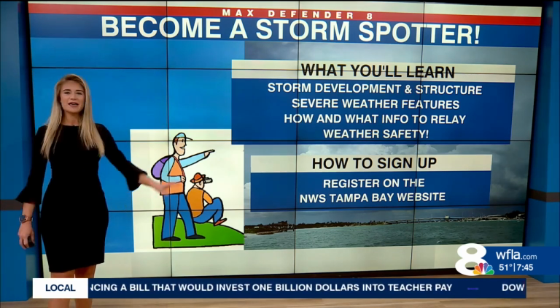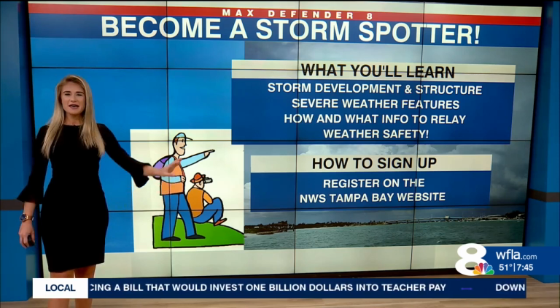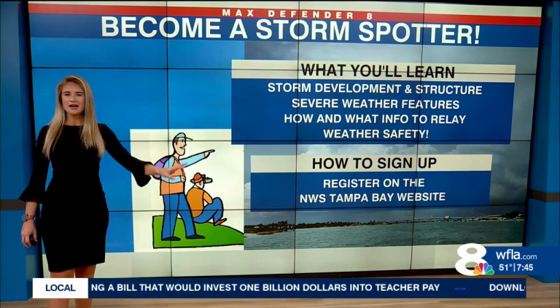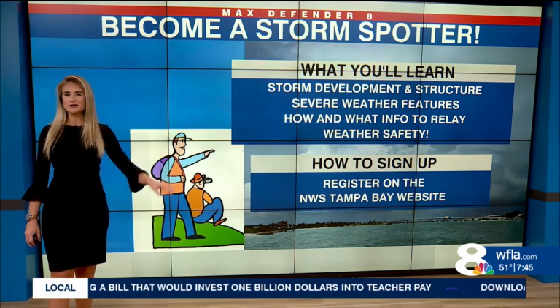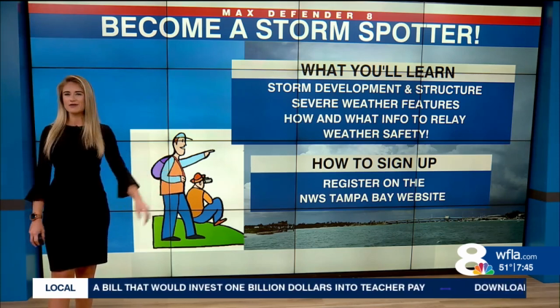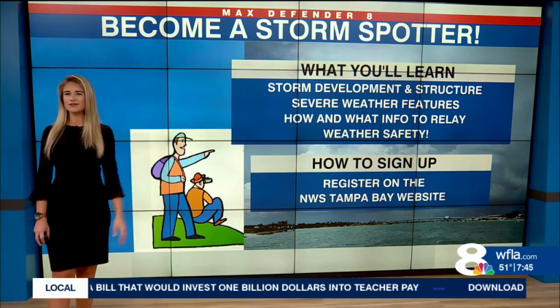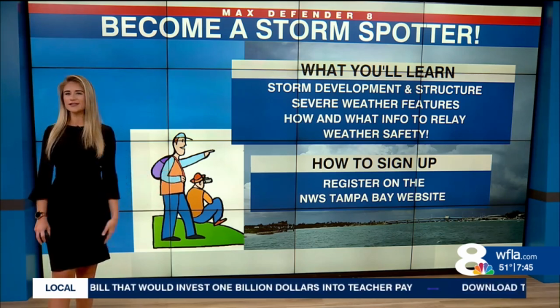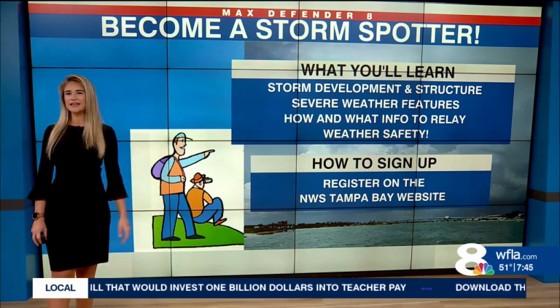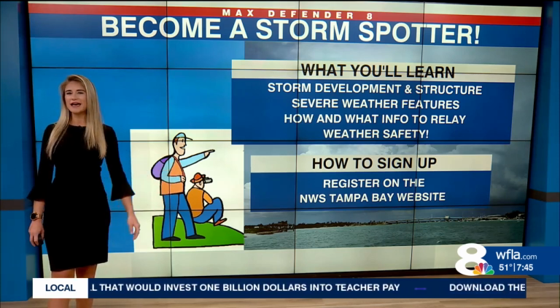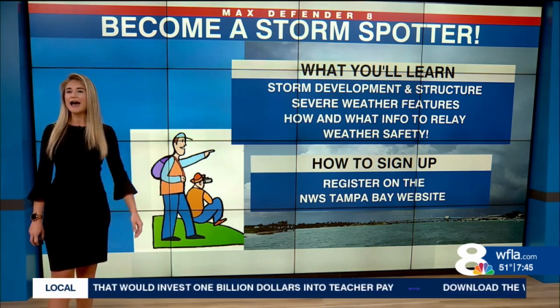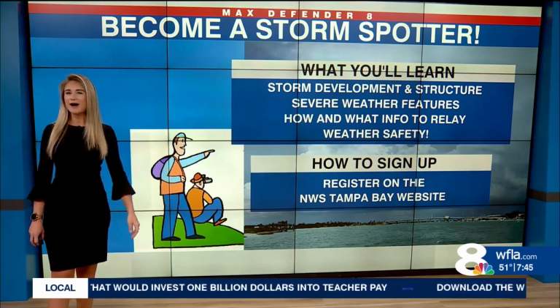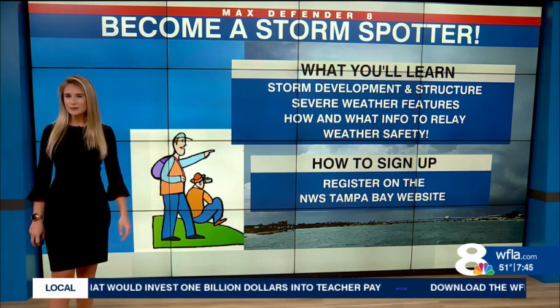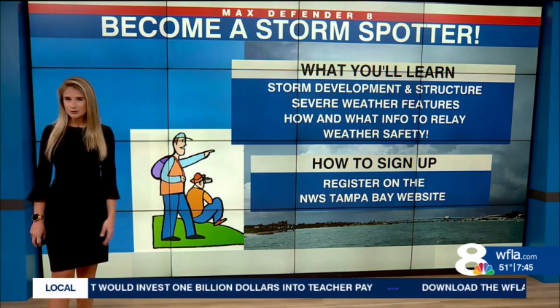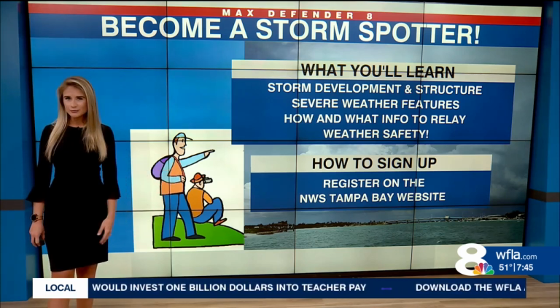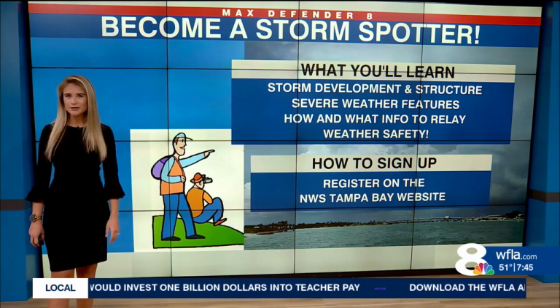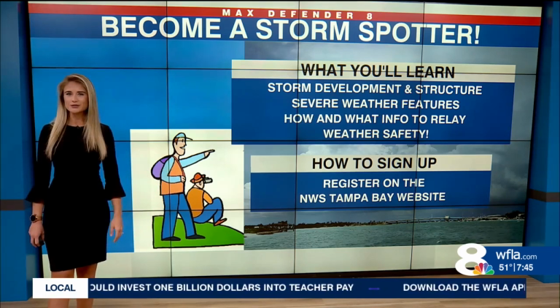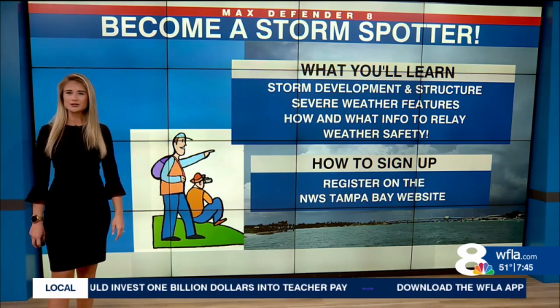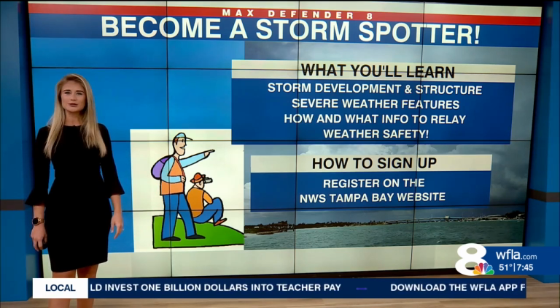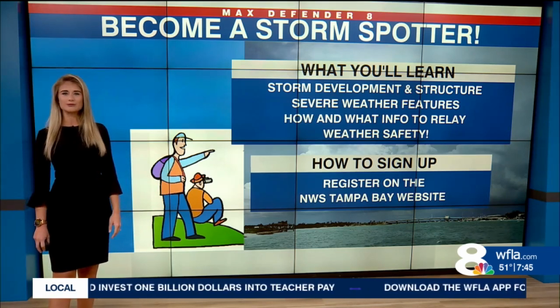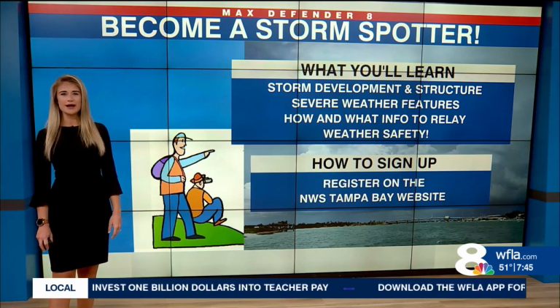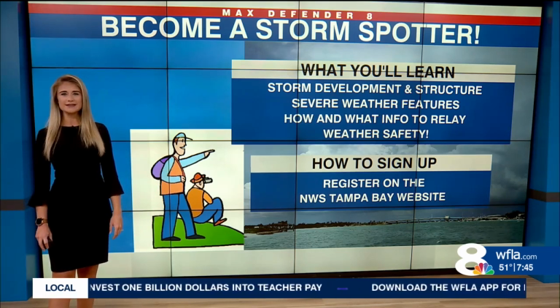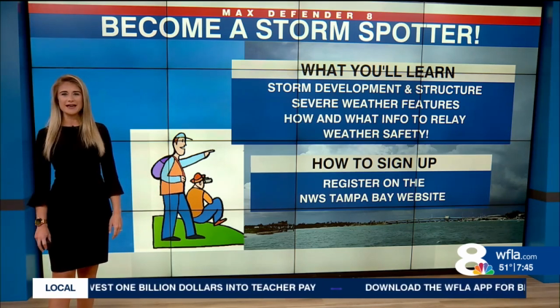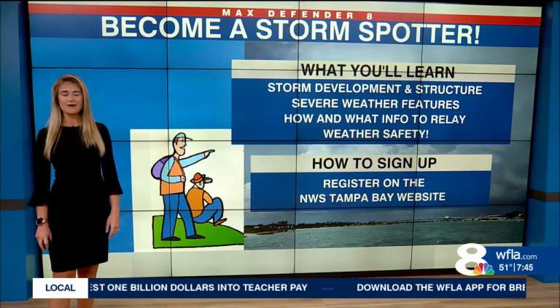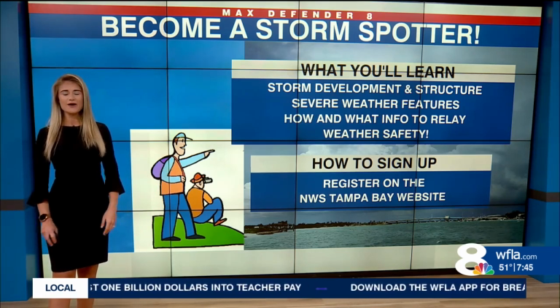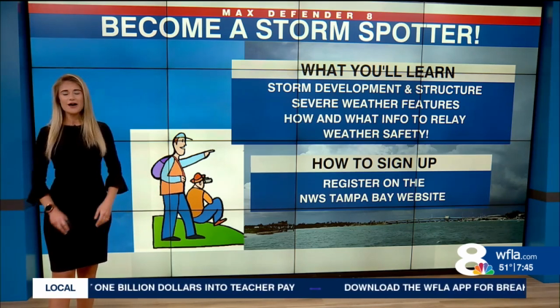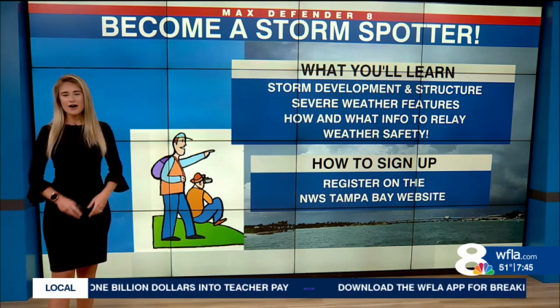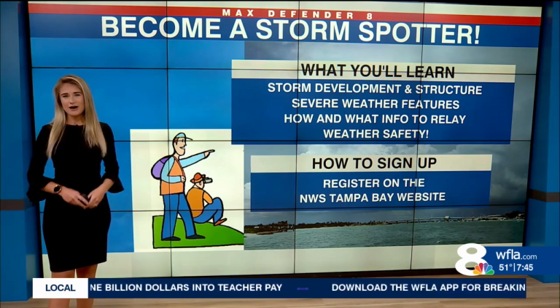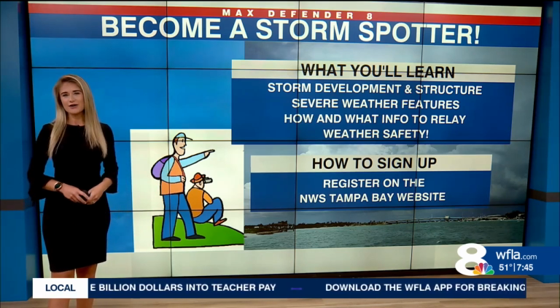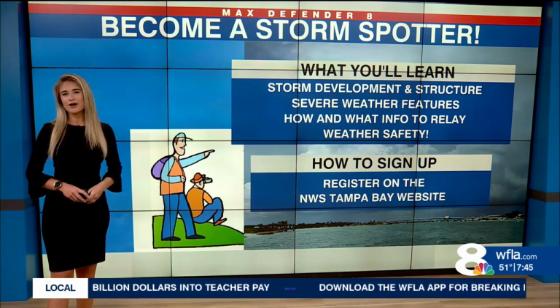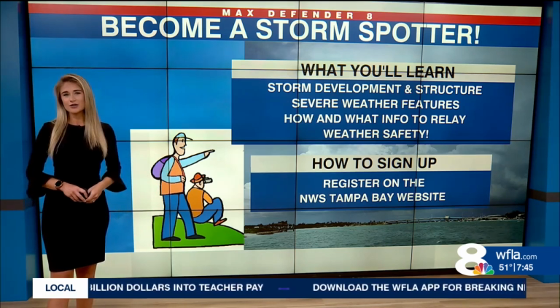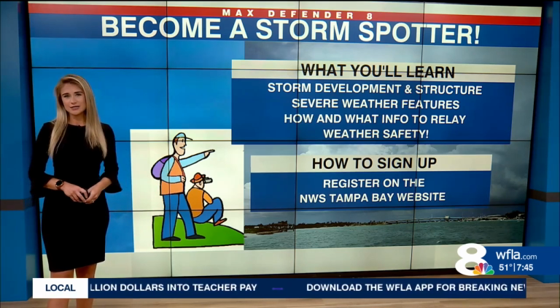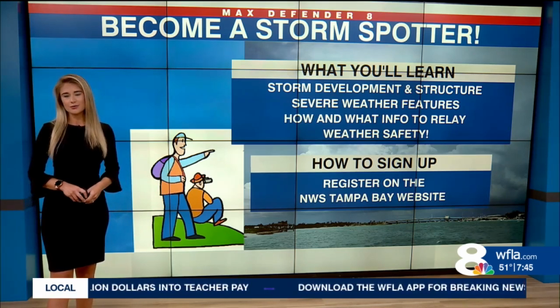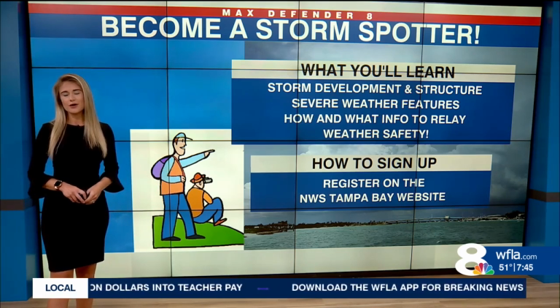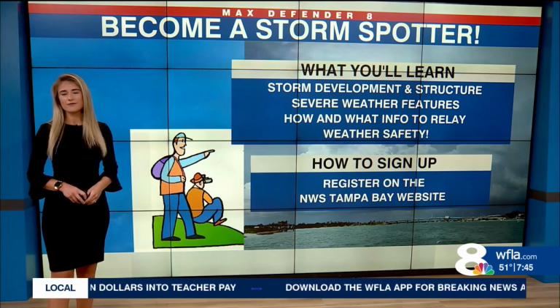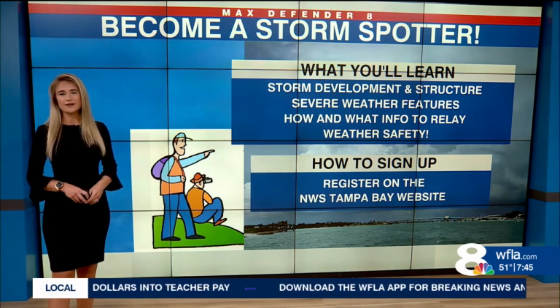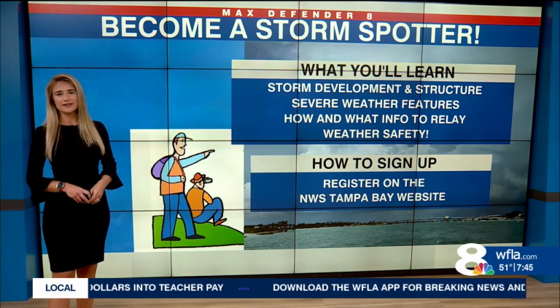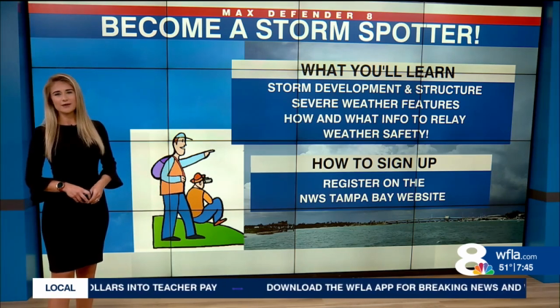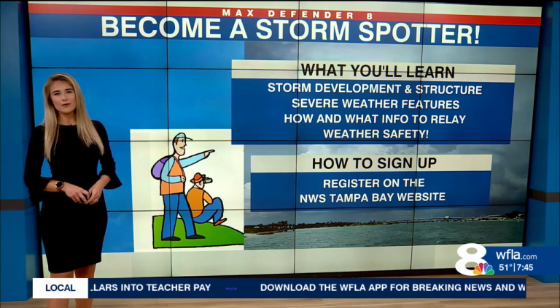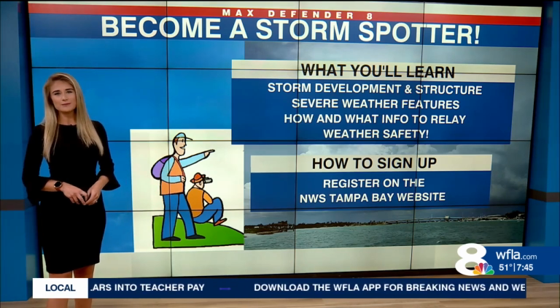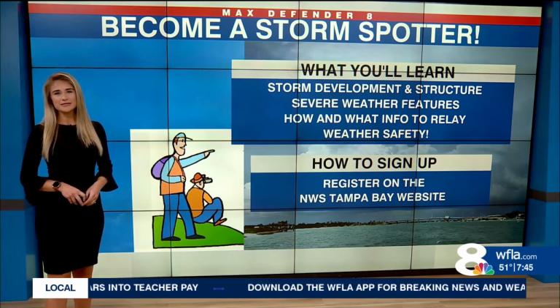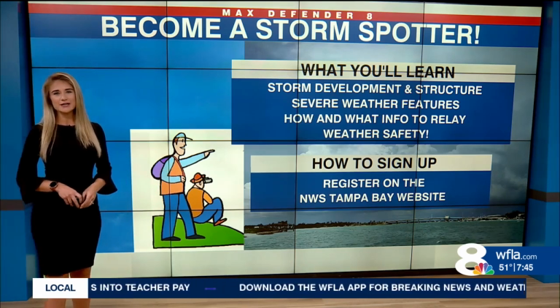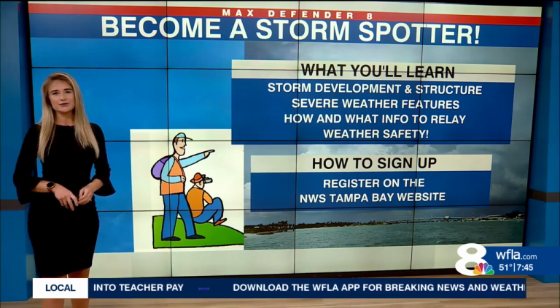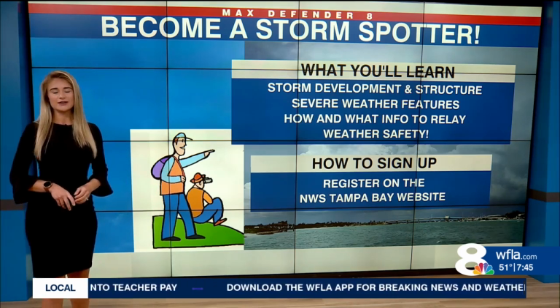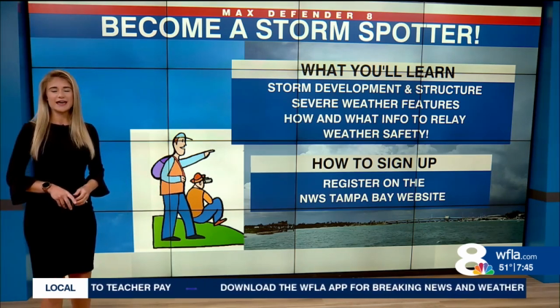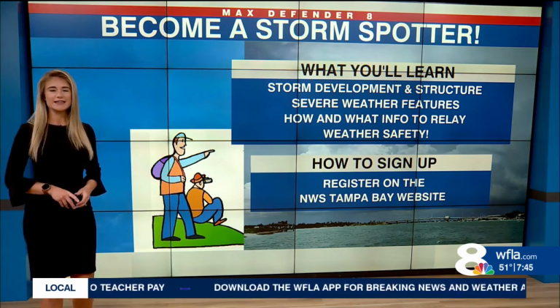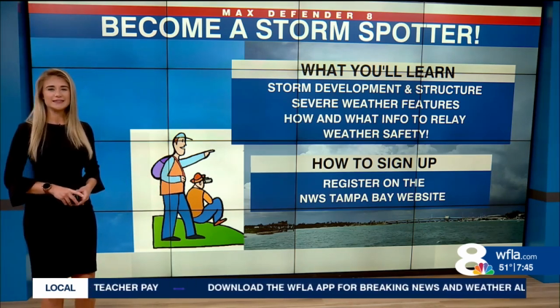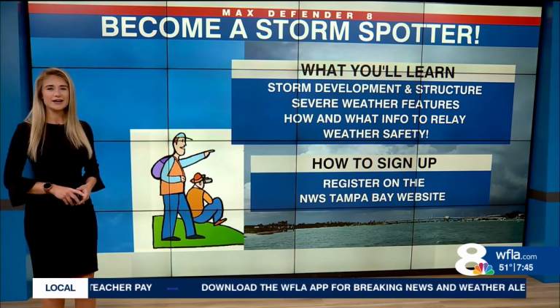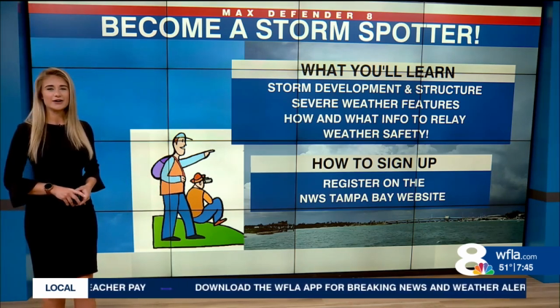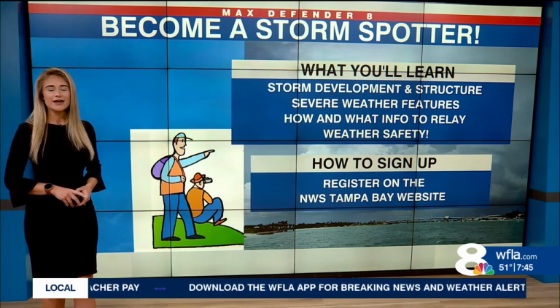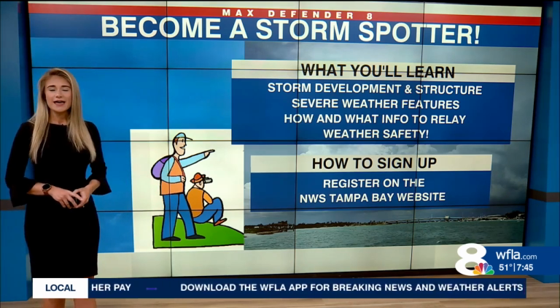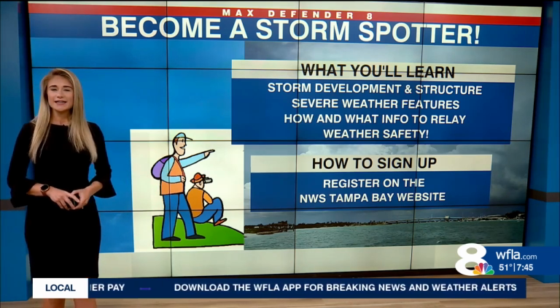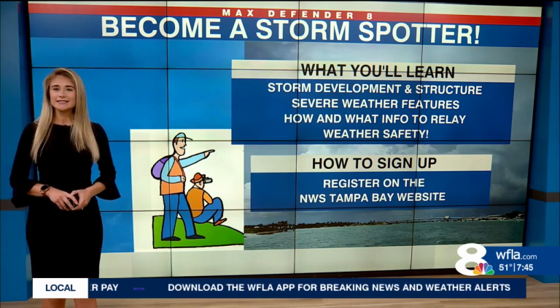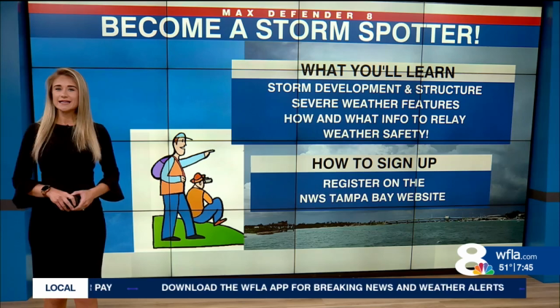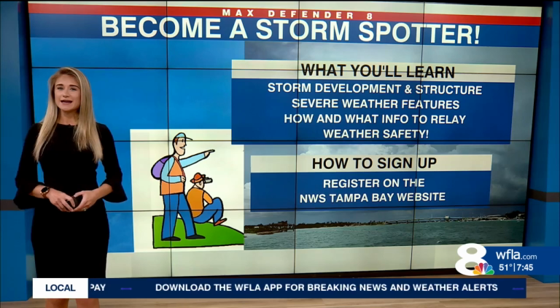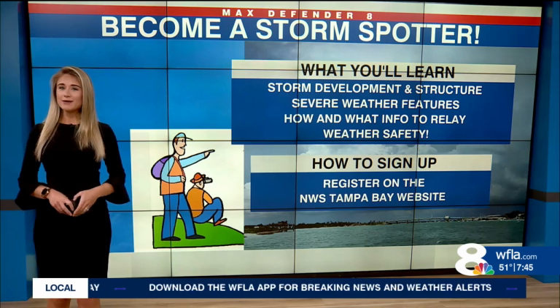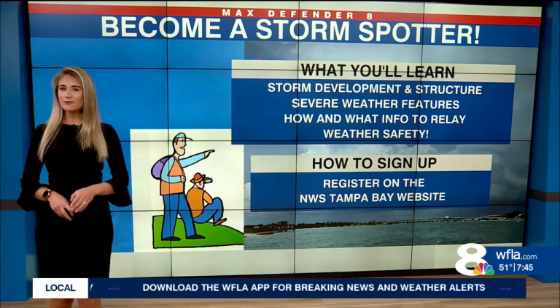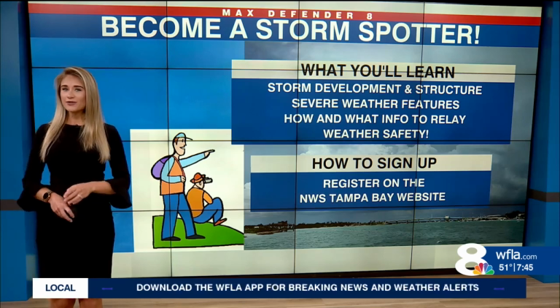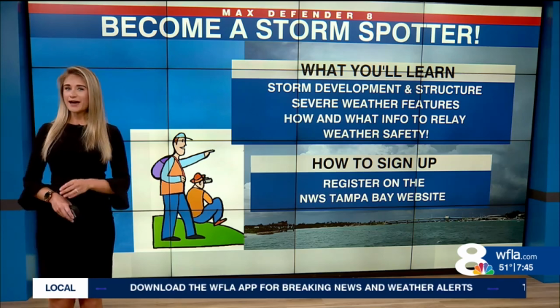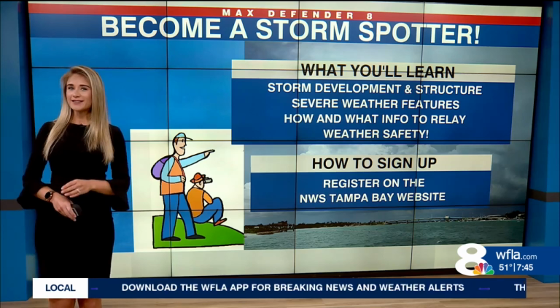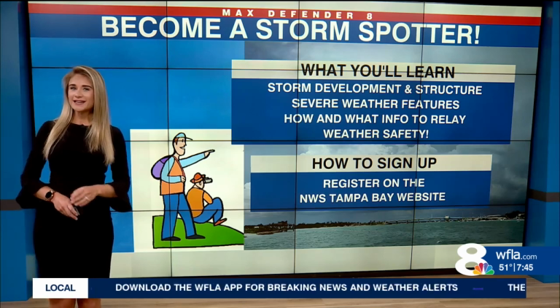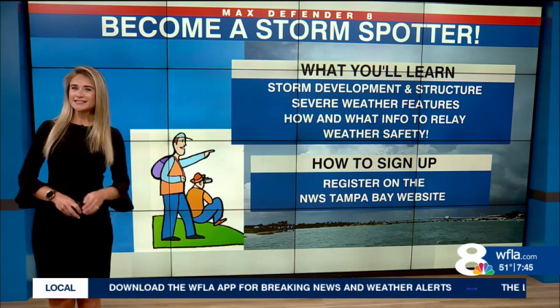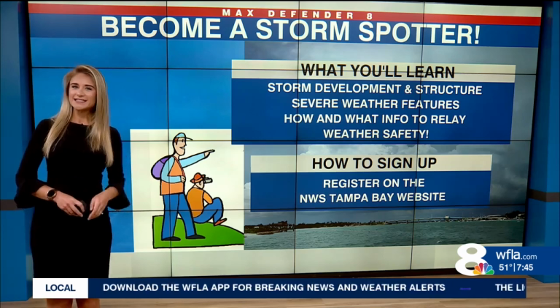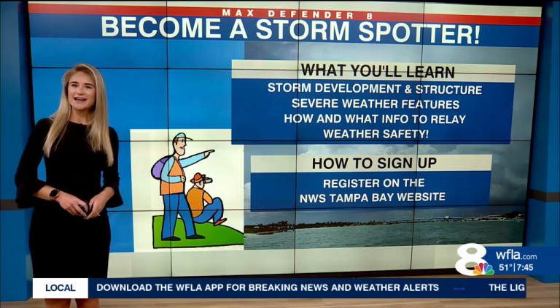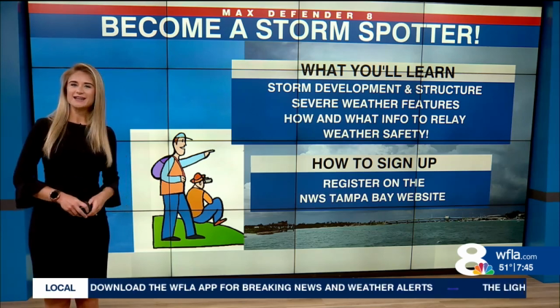There is a link to register right now on our WFLA website. You can head there and sign up for the class tonight.